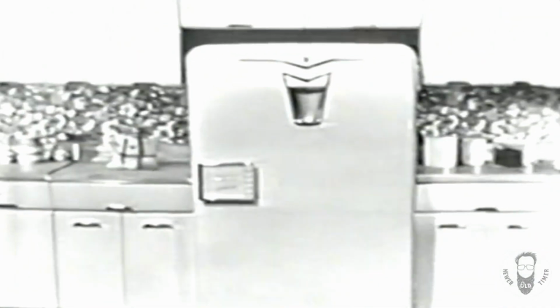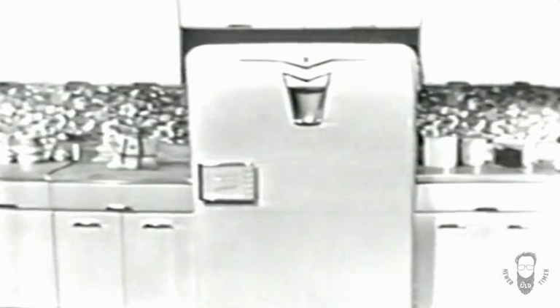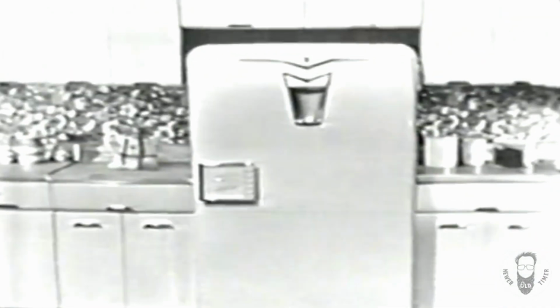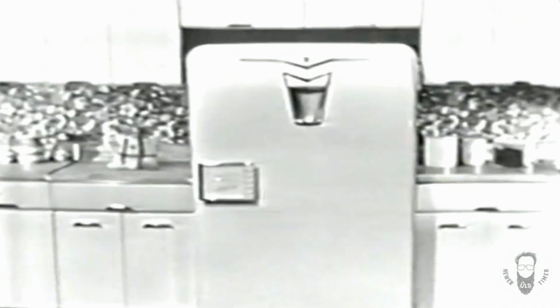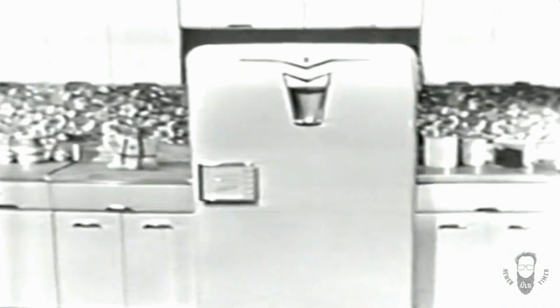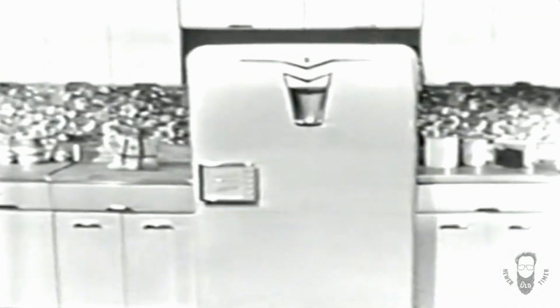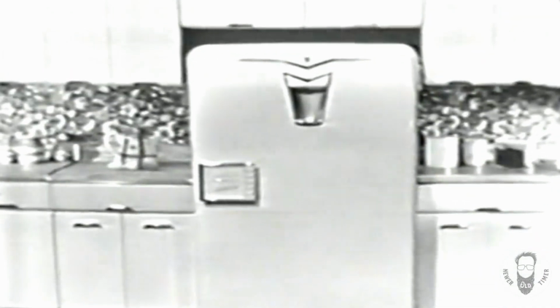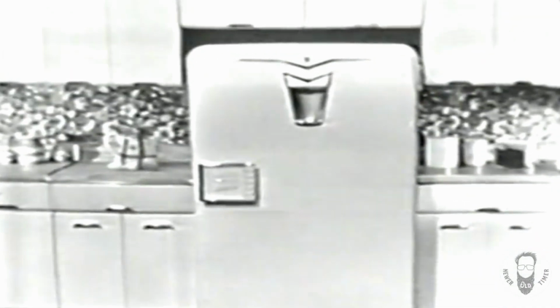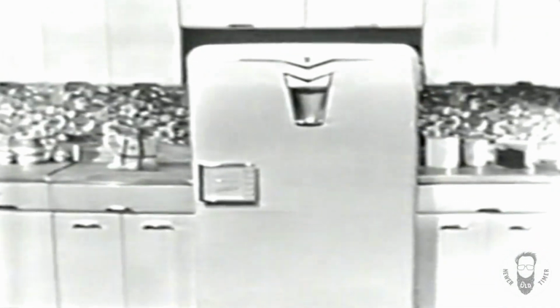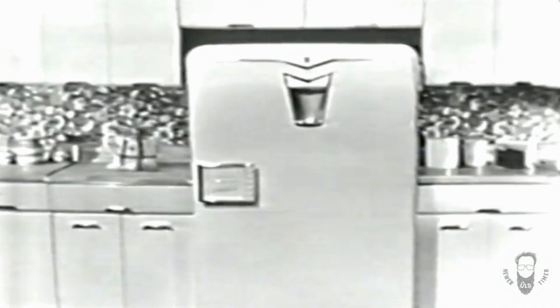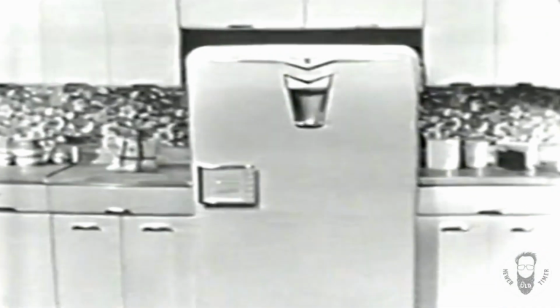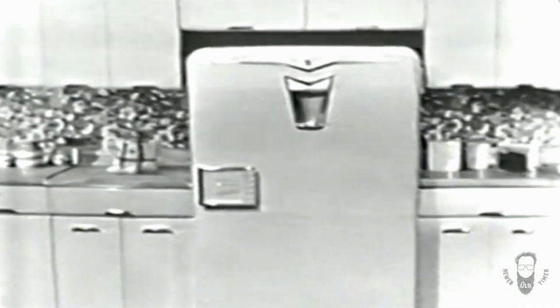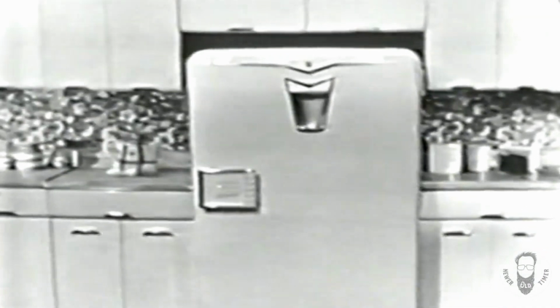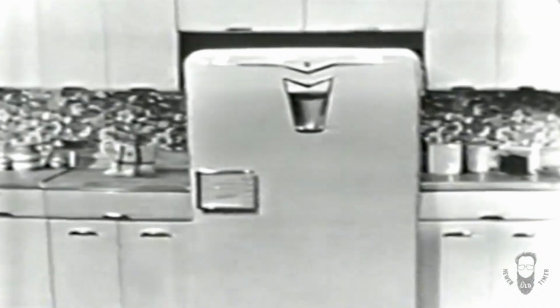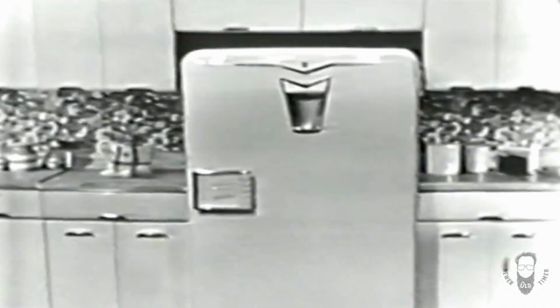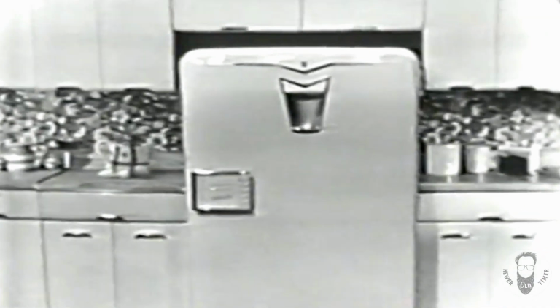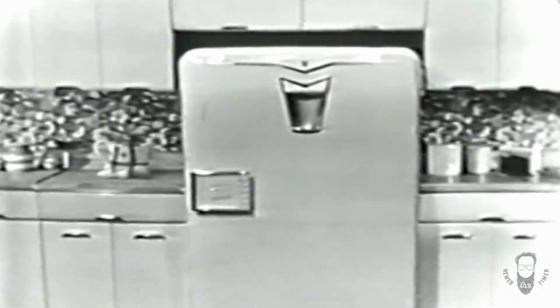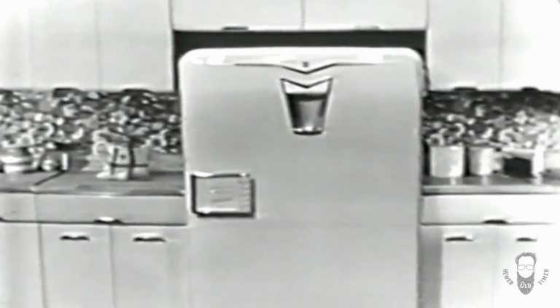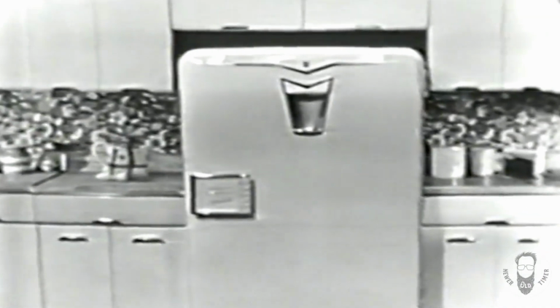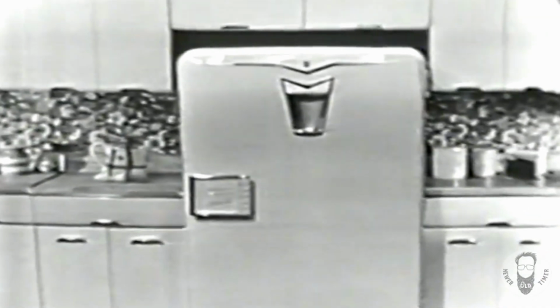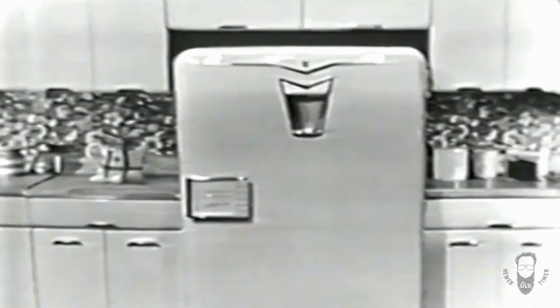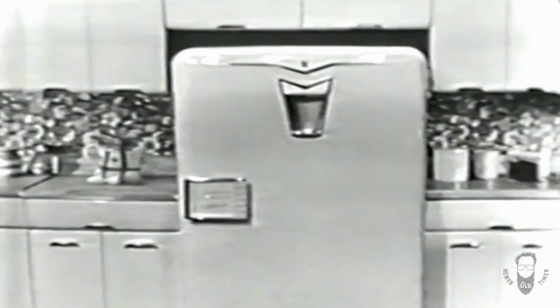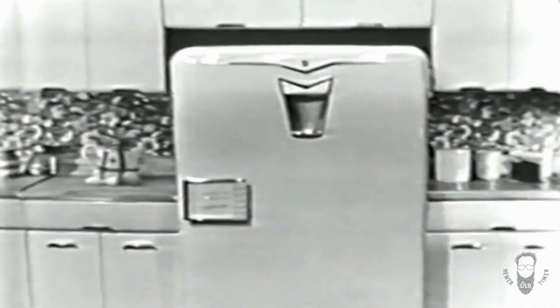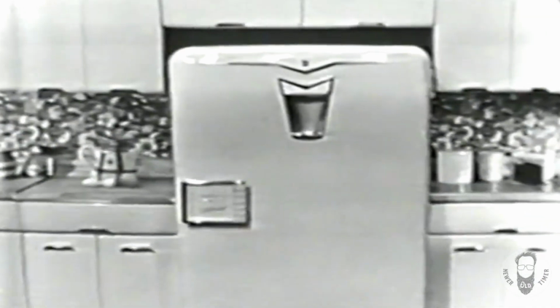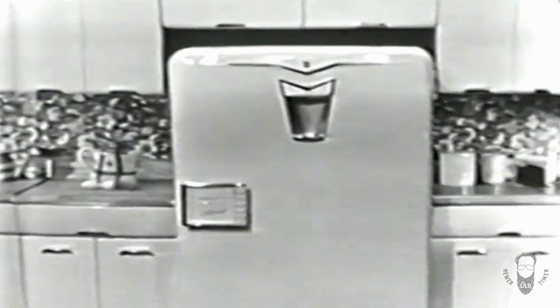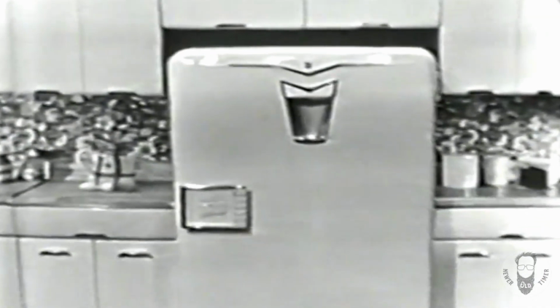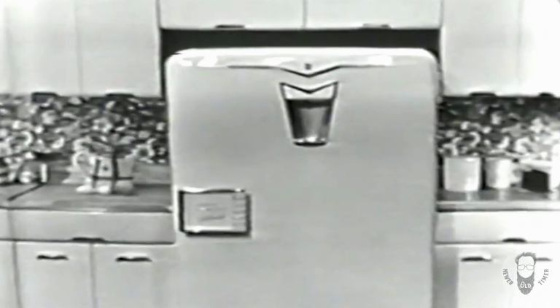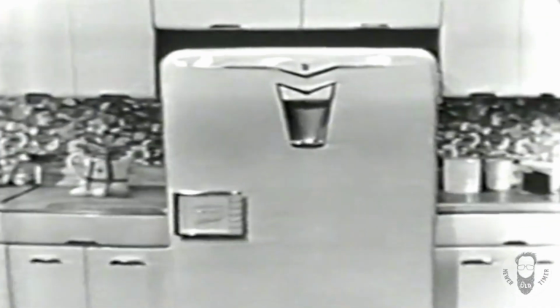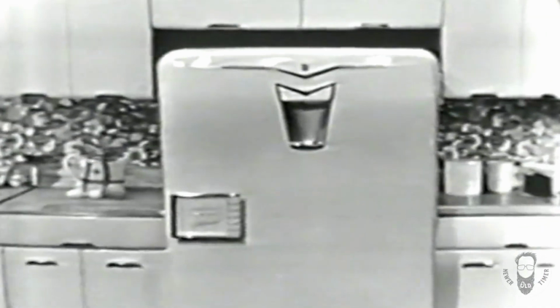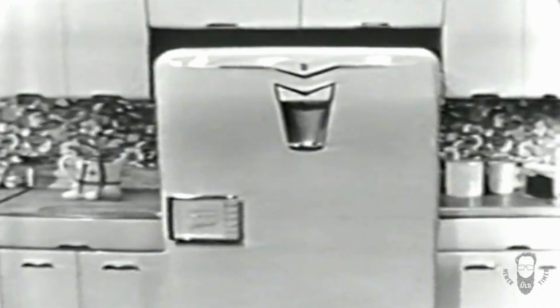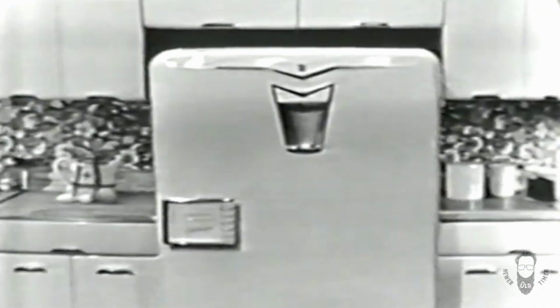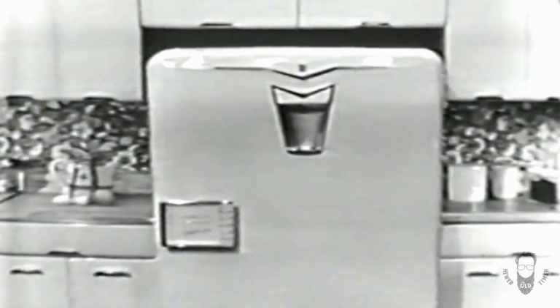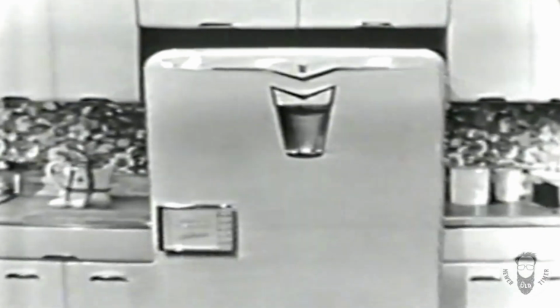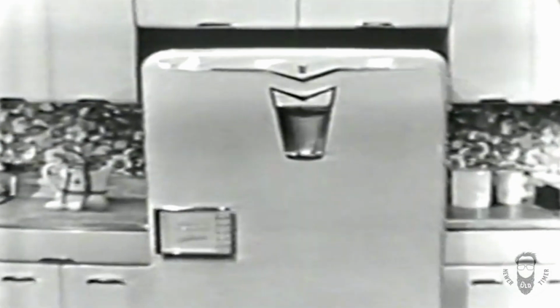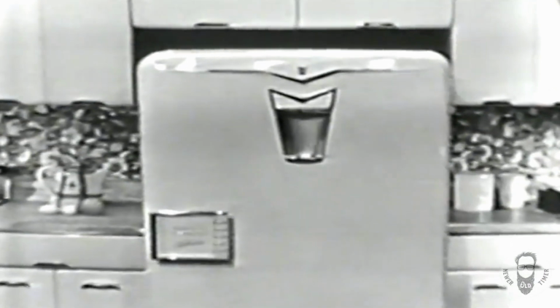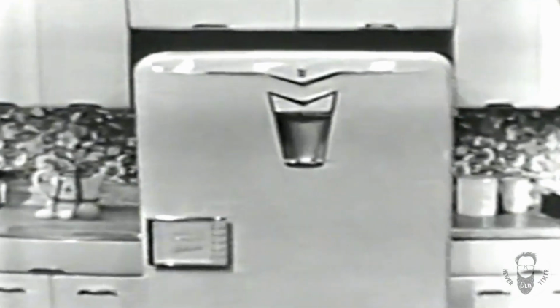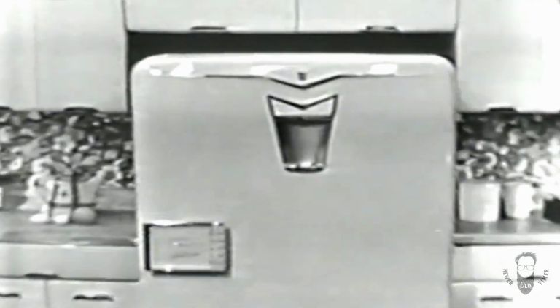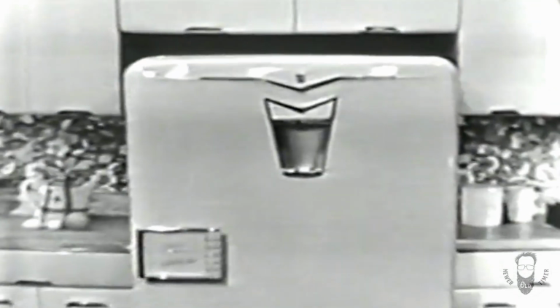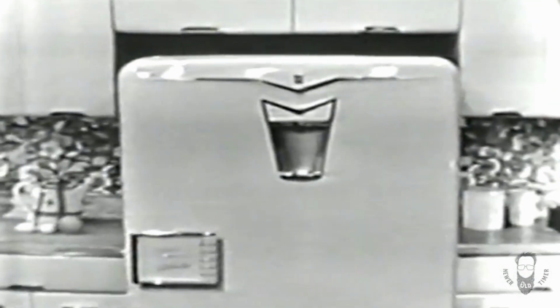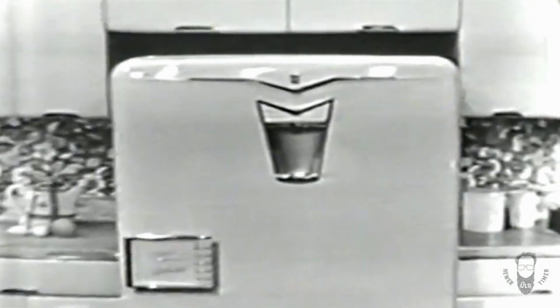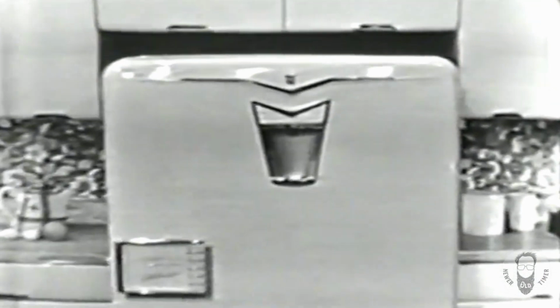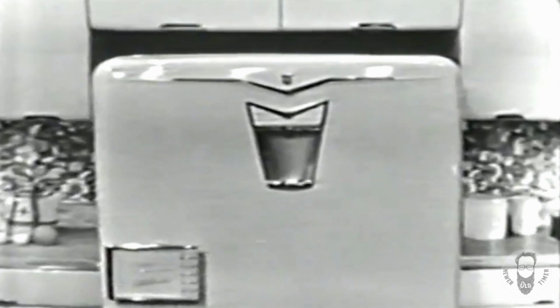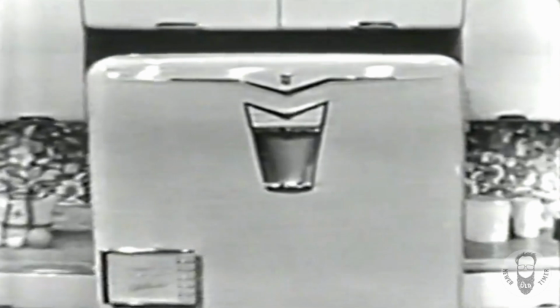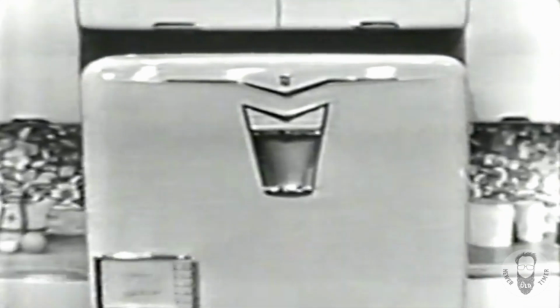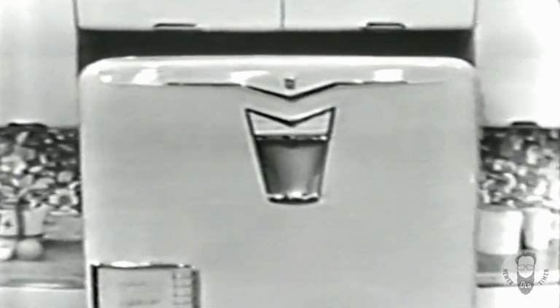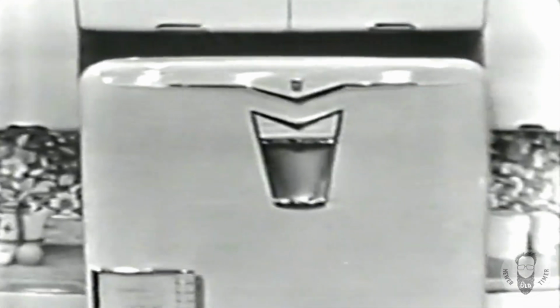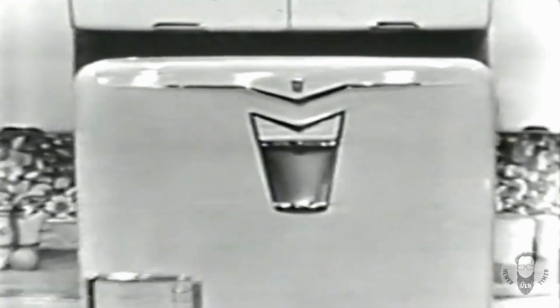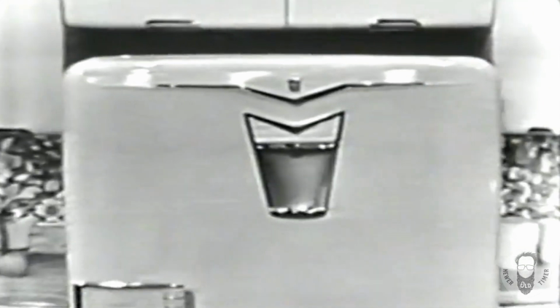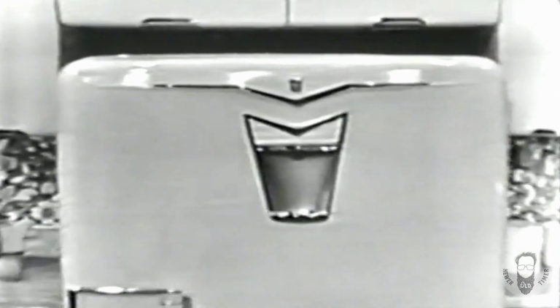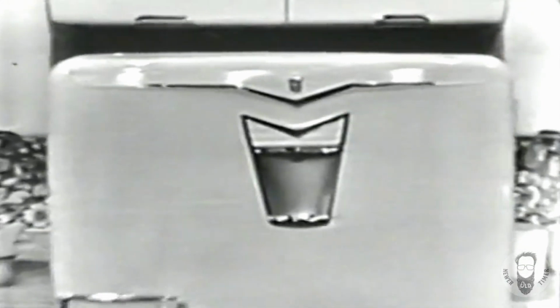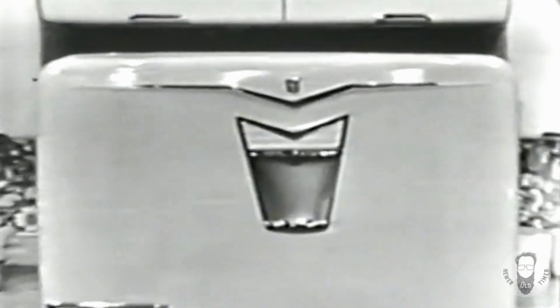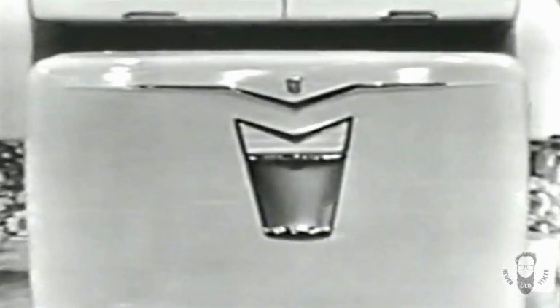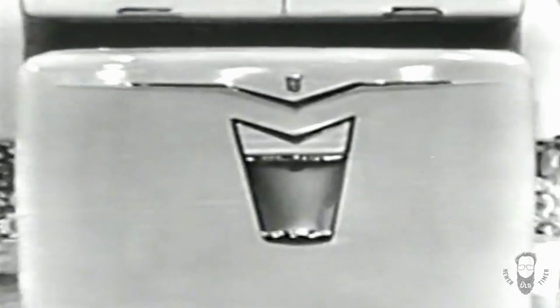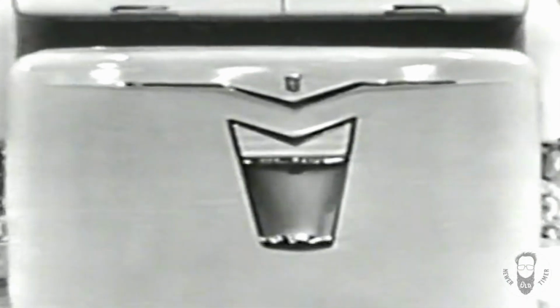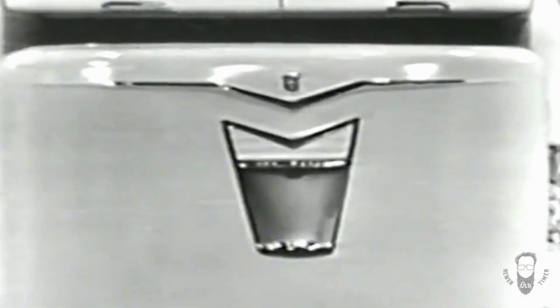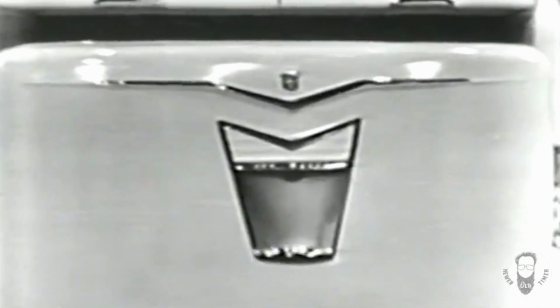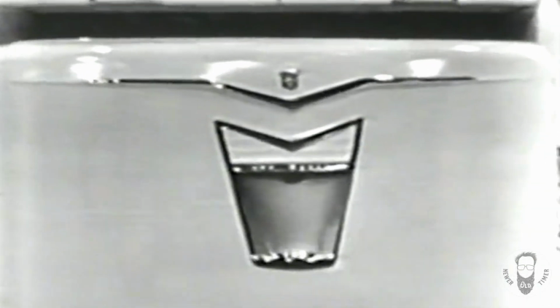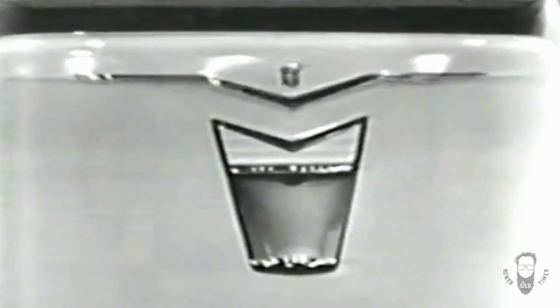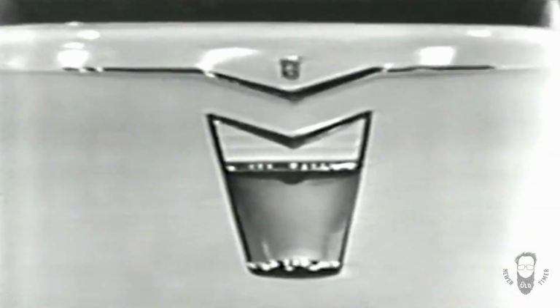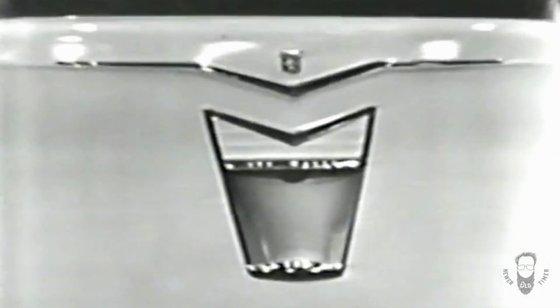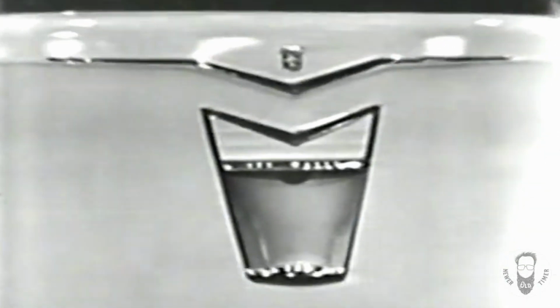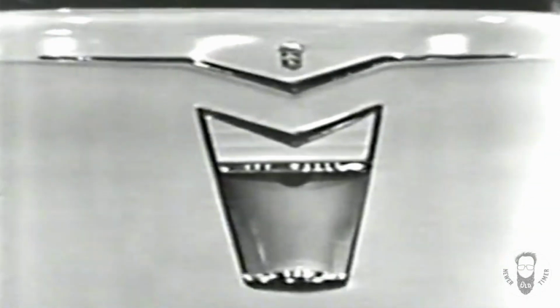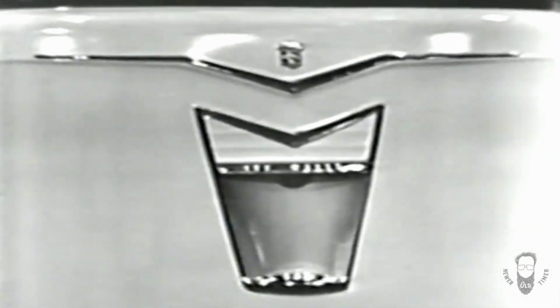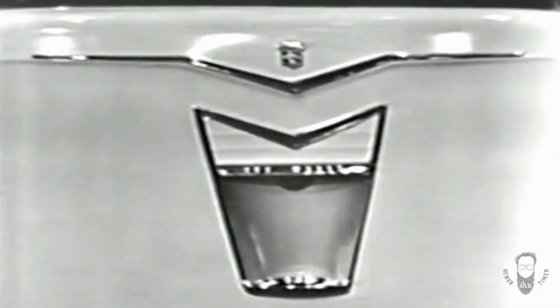Here is the all-new Super Shelvador, made only by Crosley. Inside and out, it's a wonder.